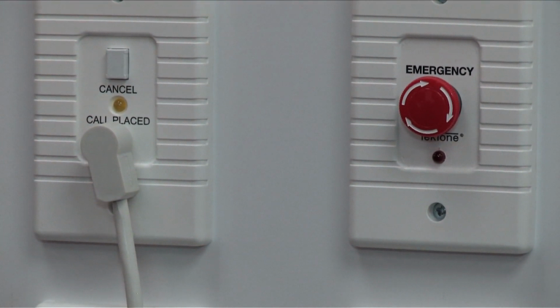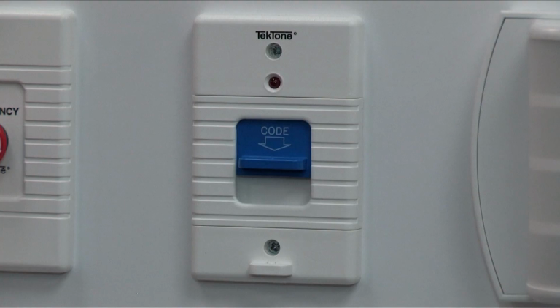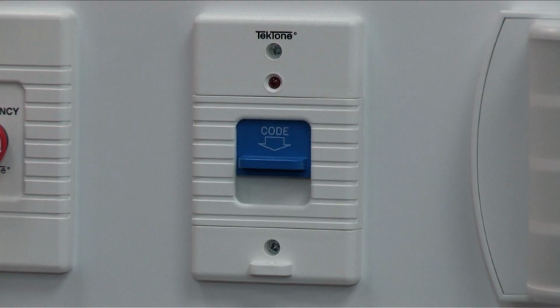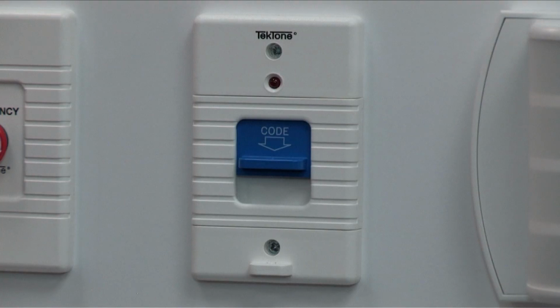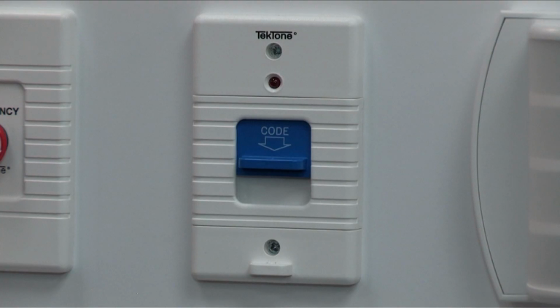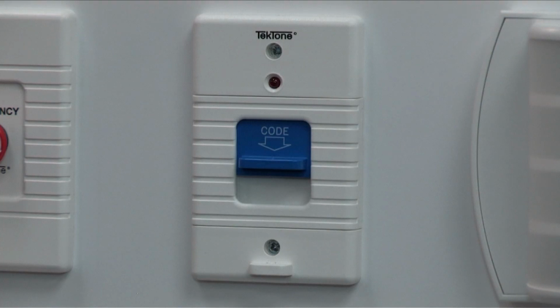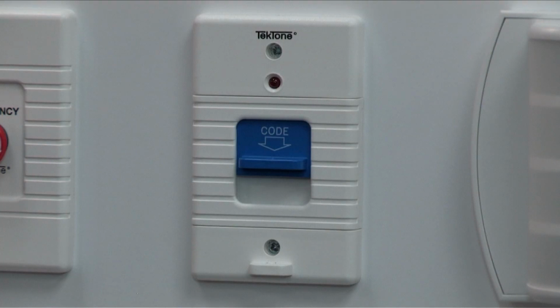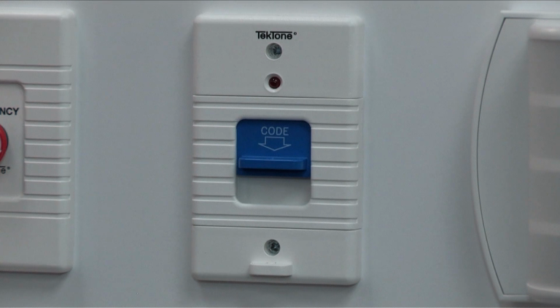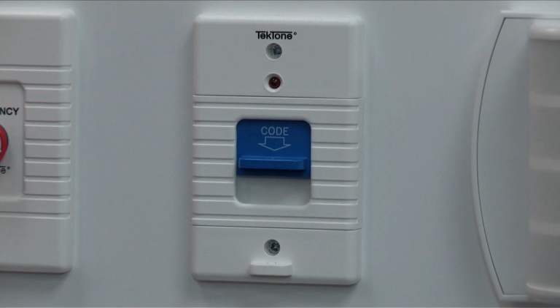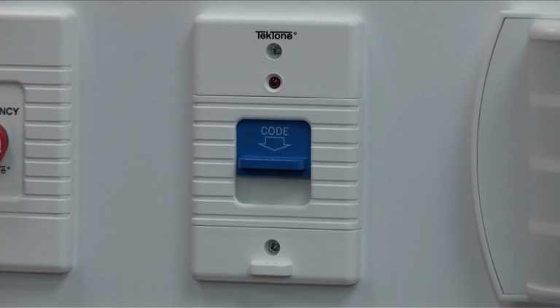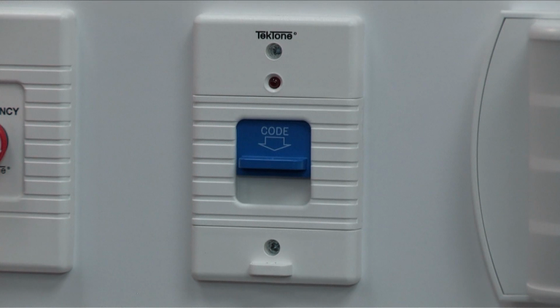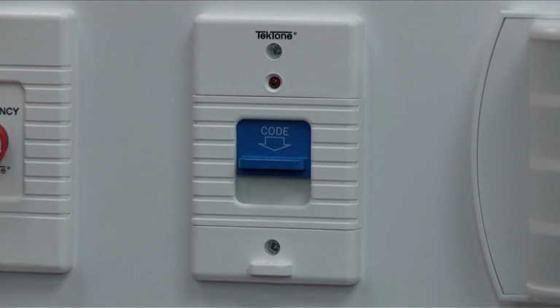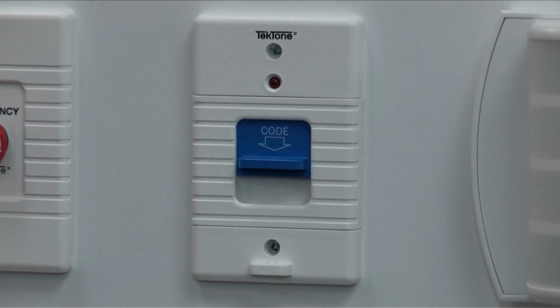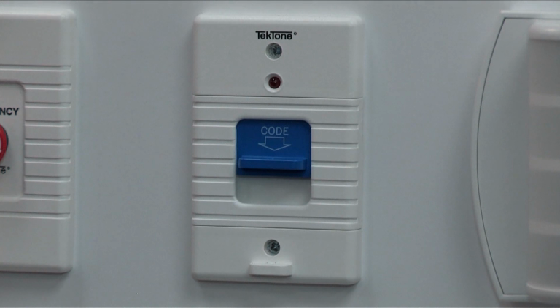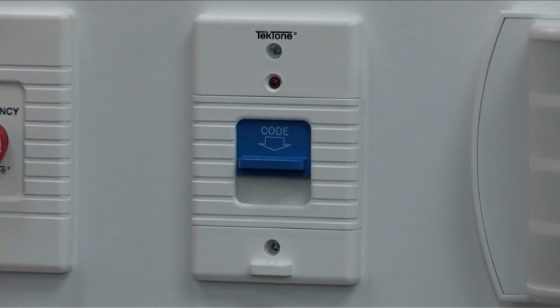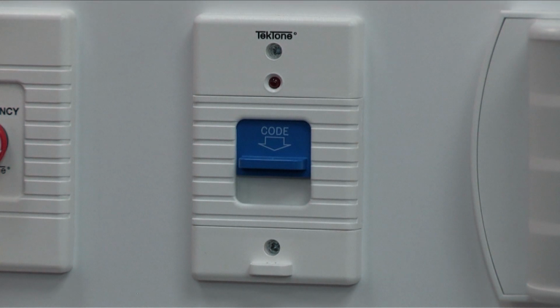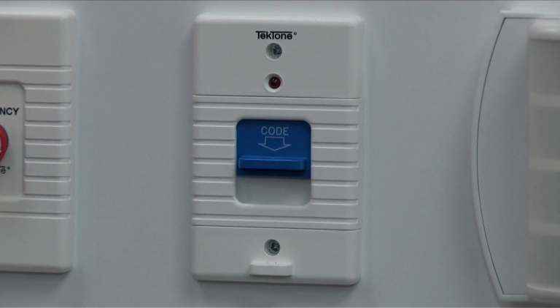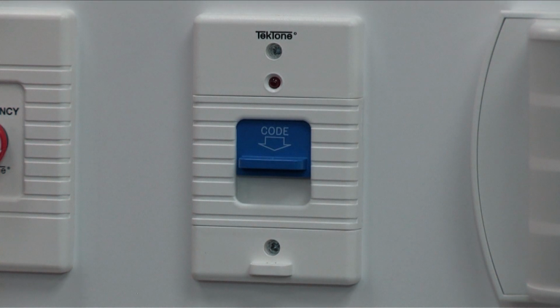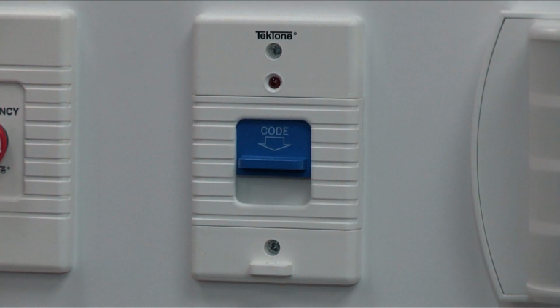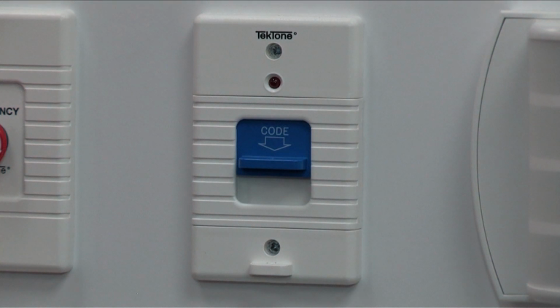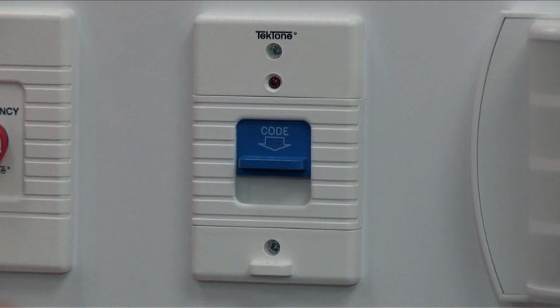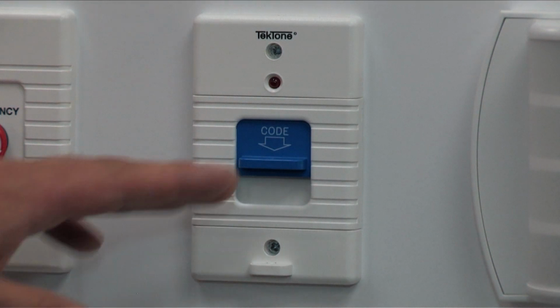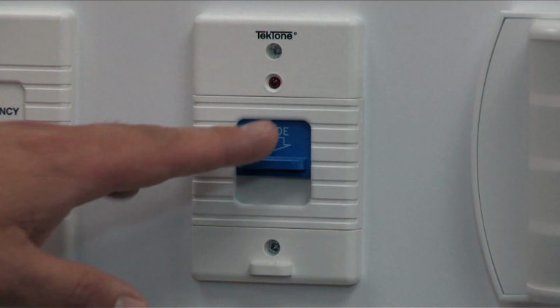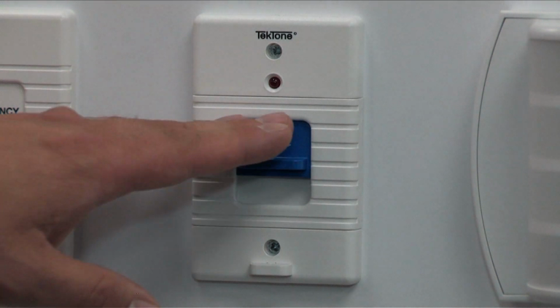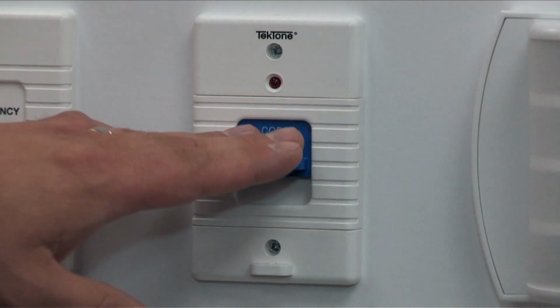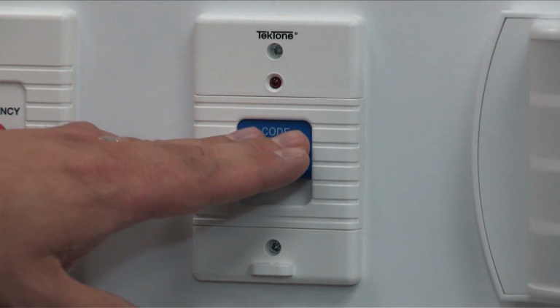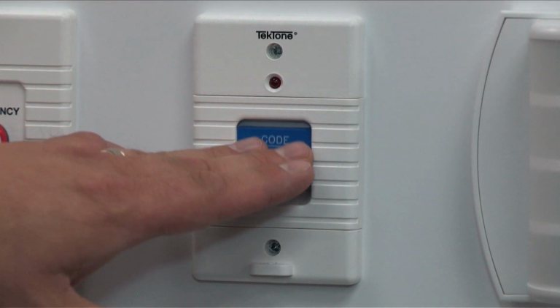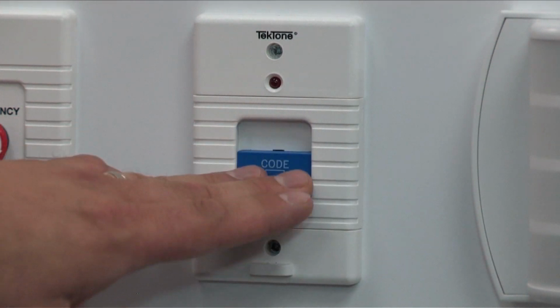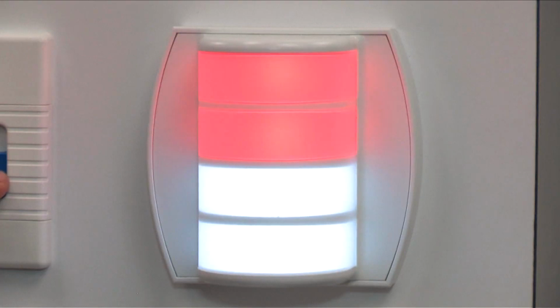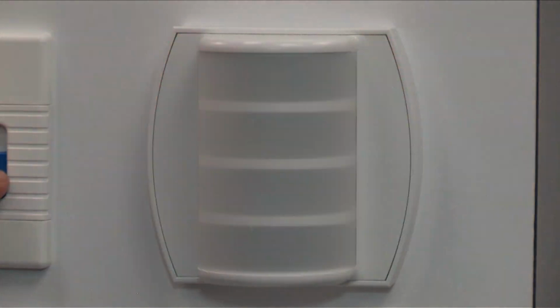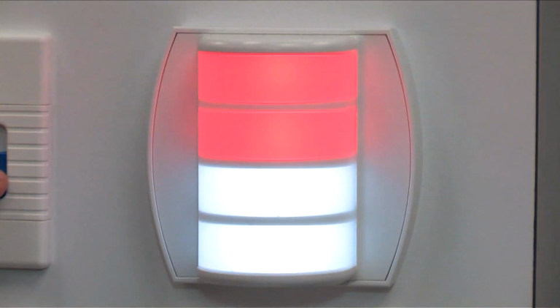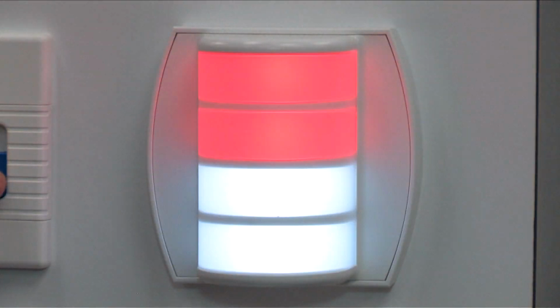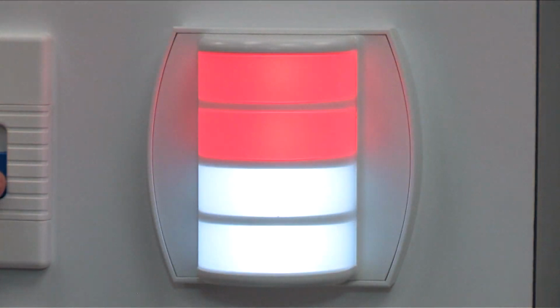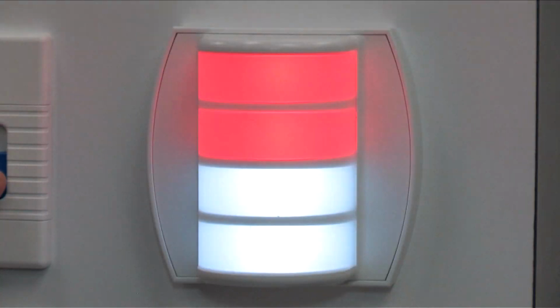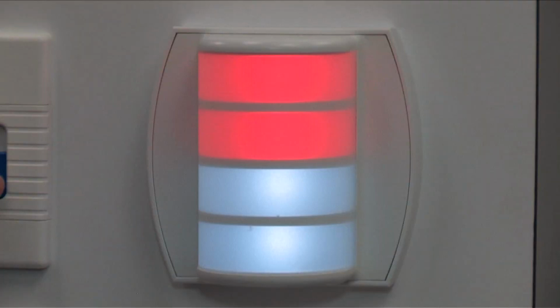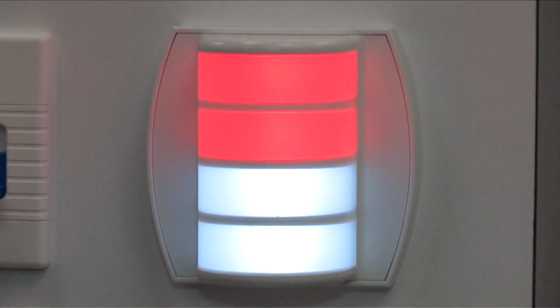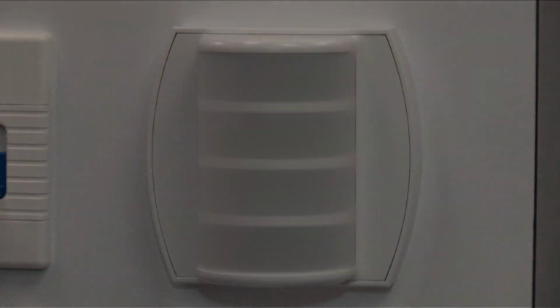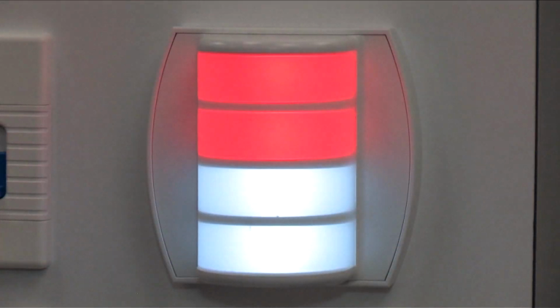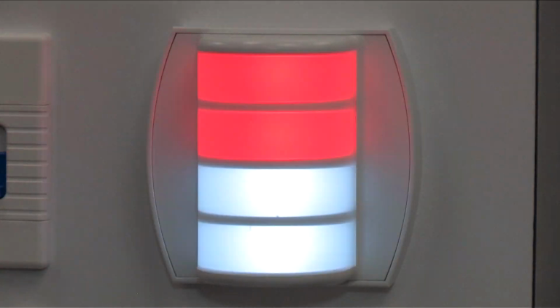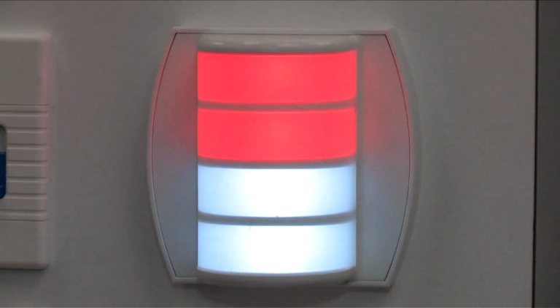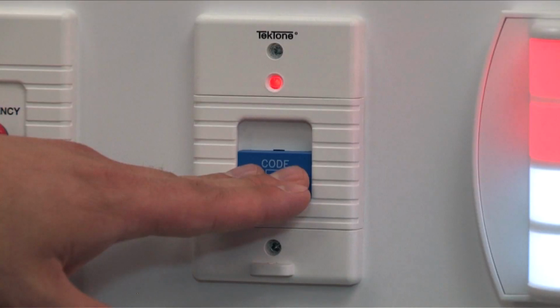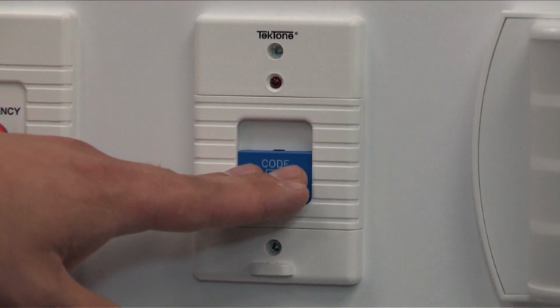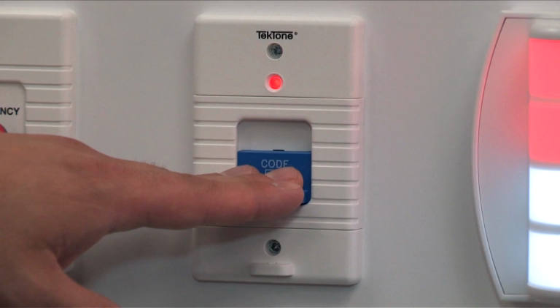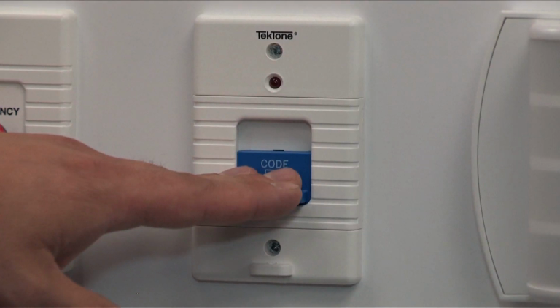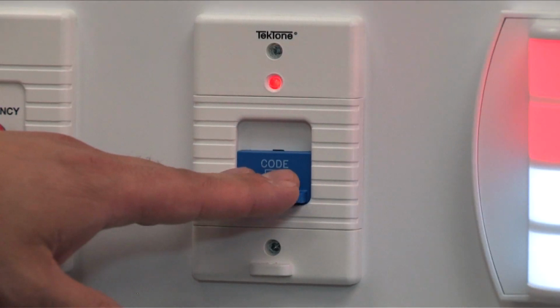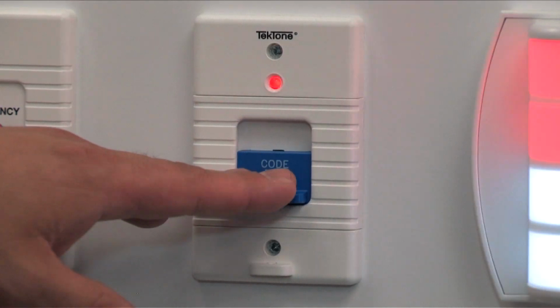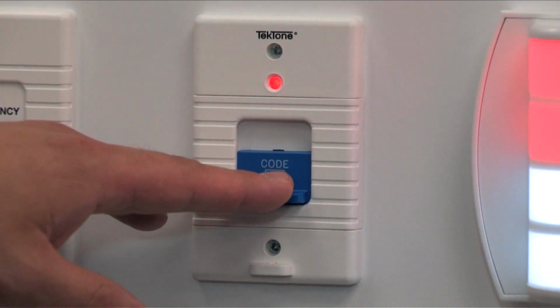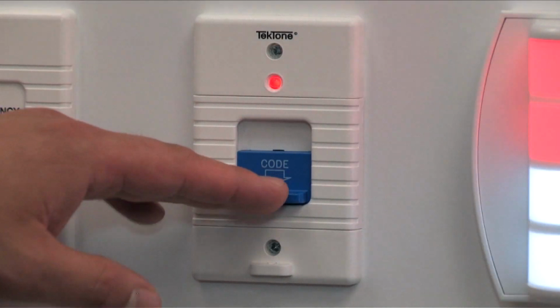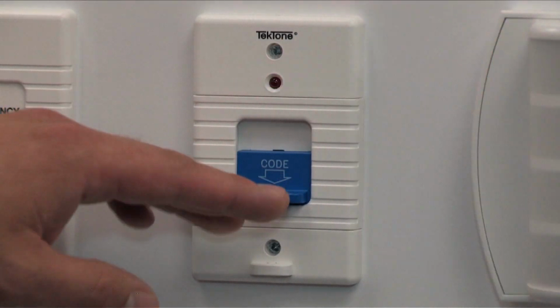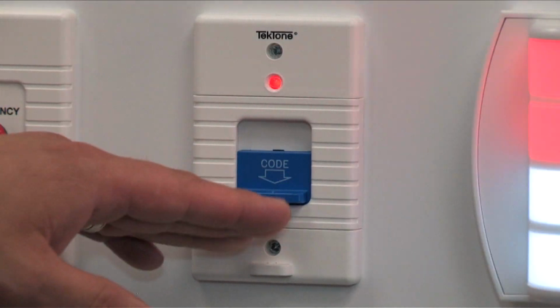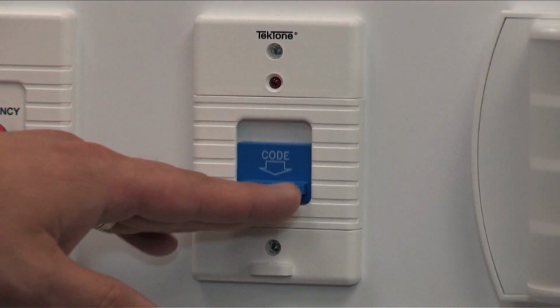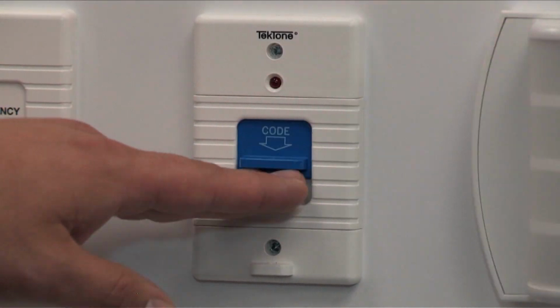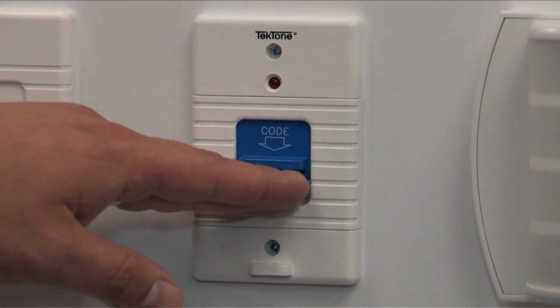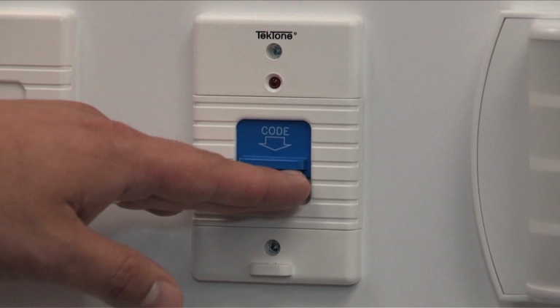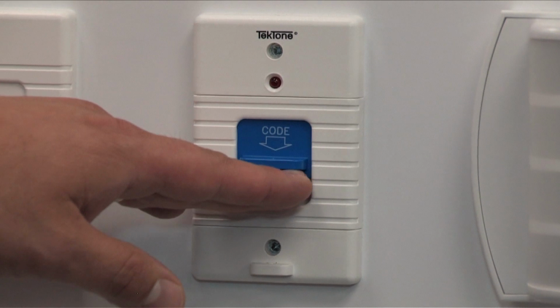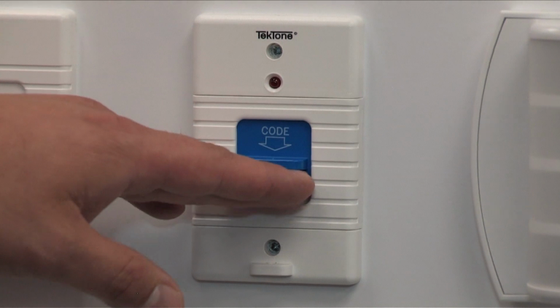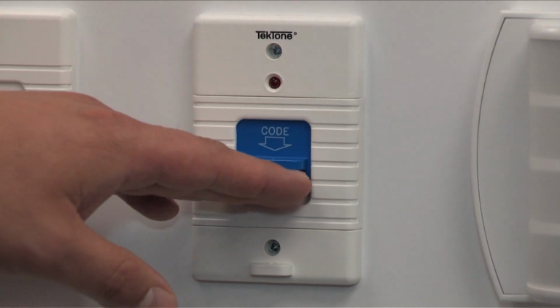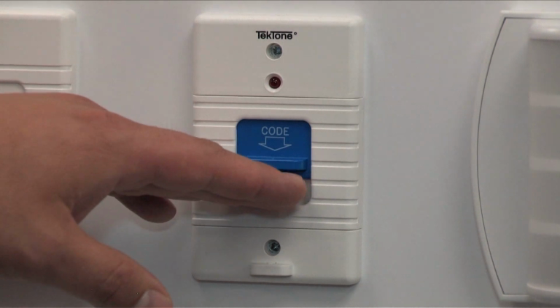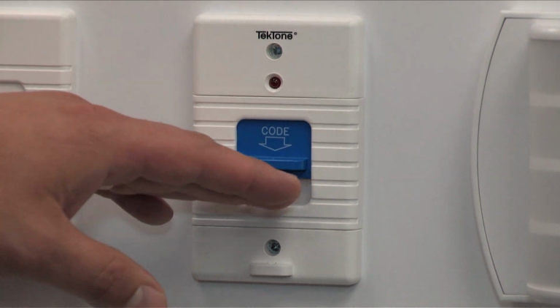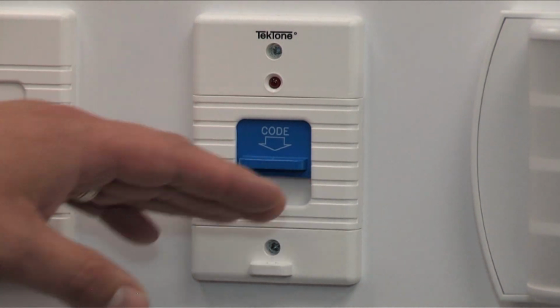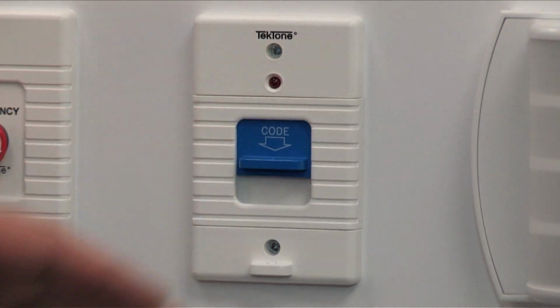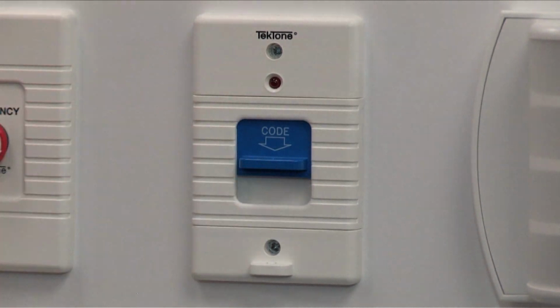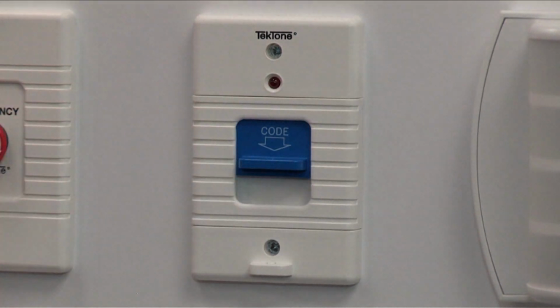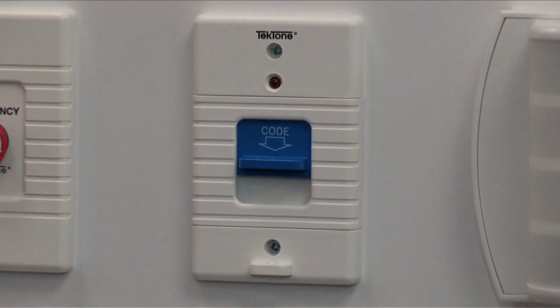Another switch we have on this system is our code blue switch. That's to alert doctors of a massive emergency.